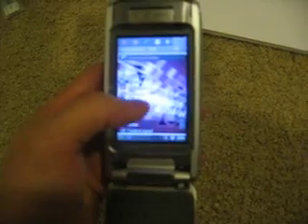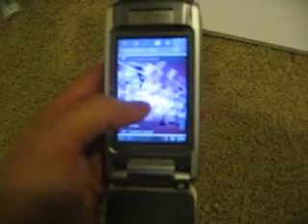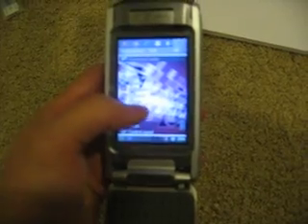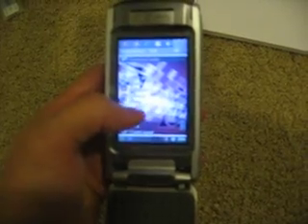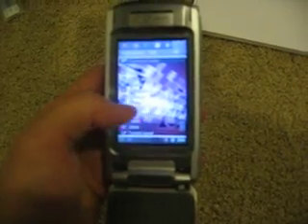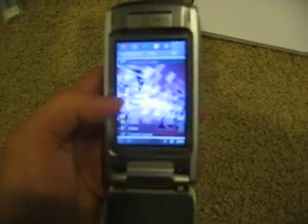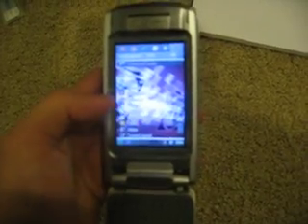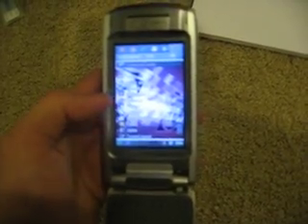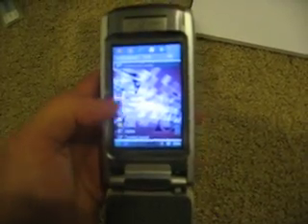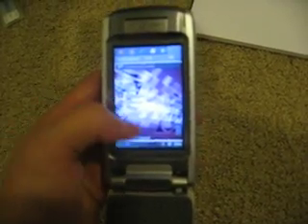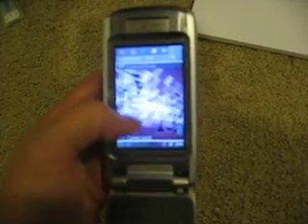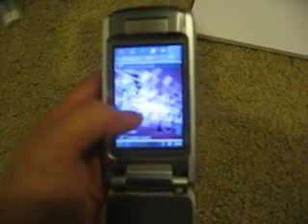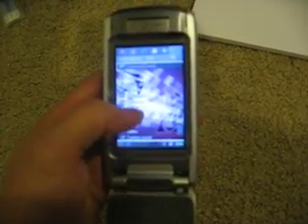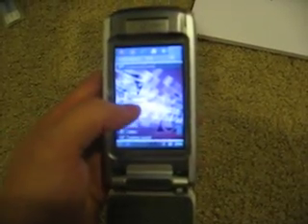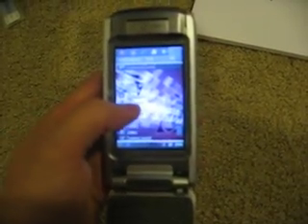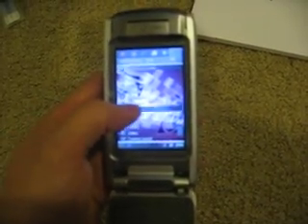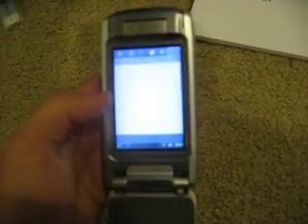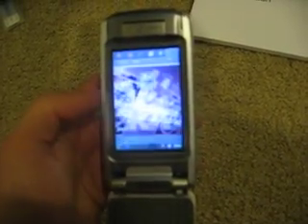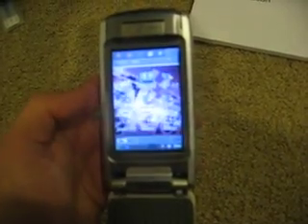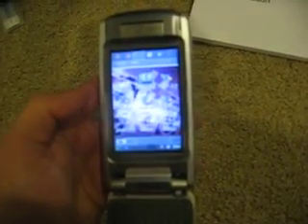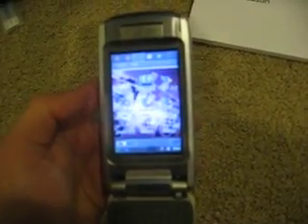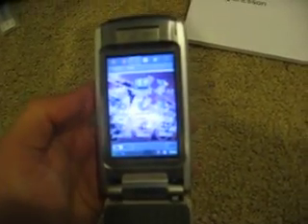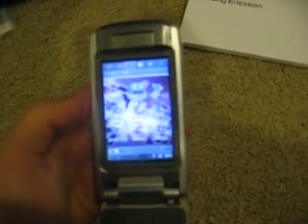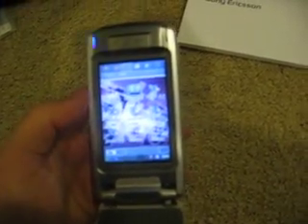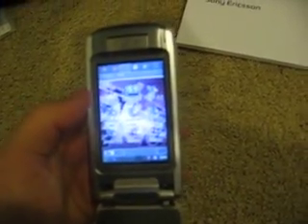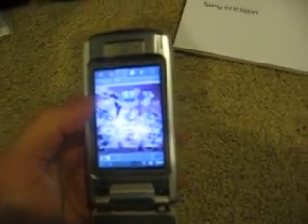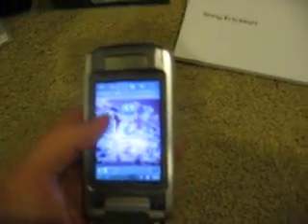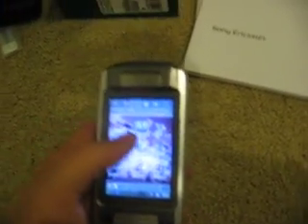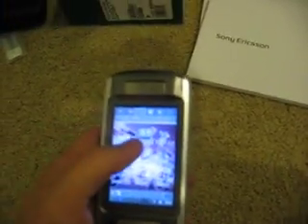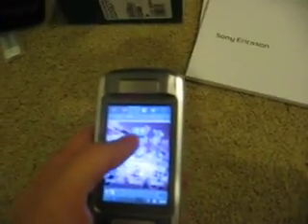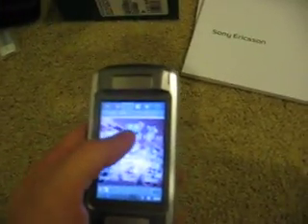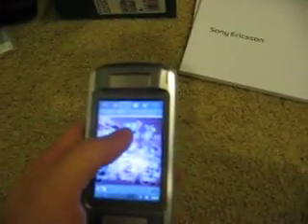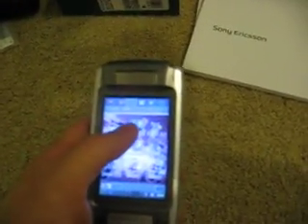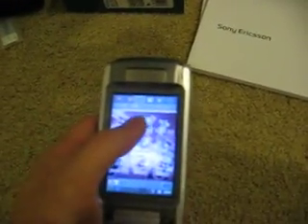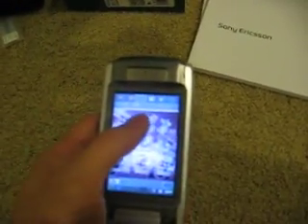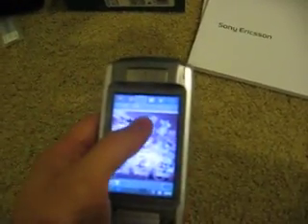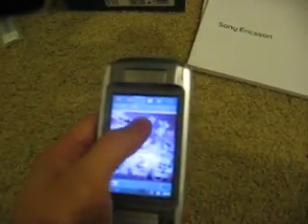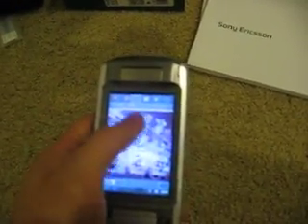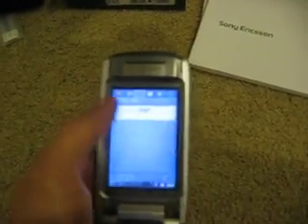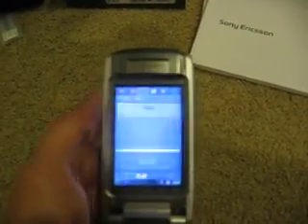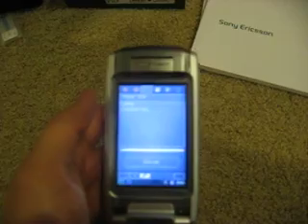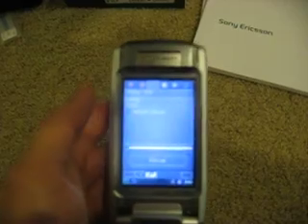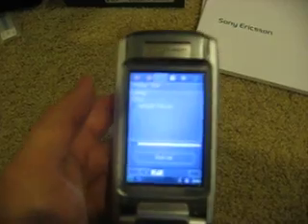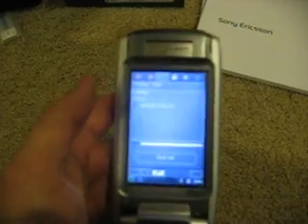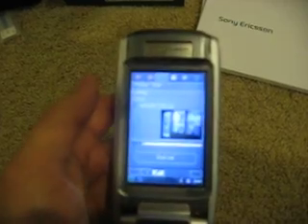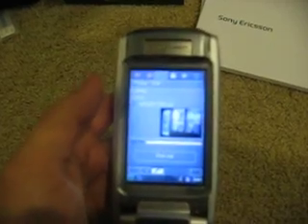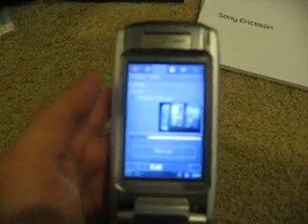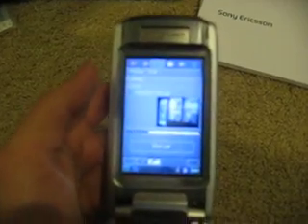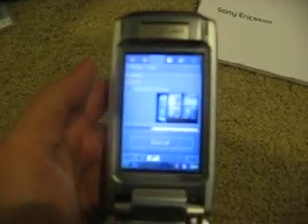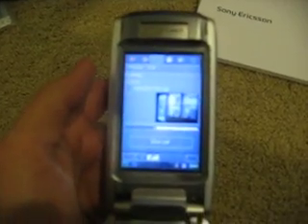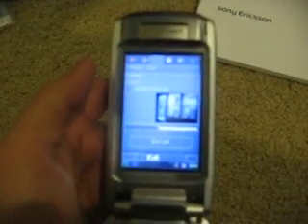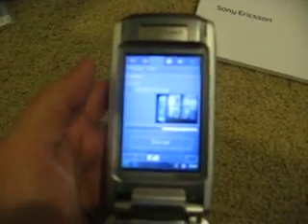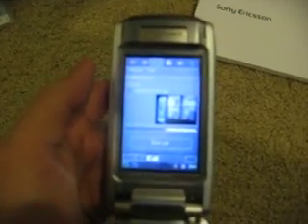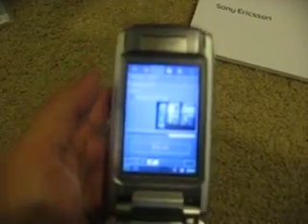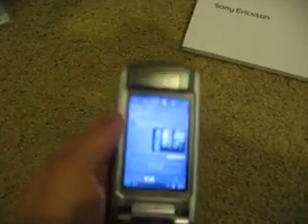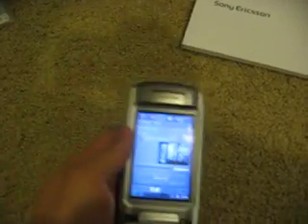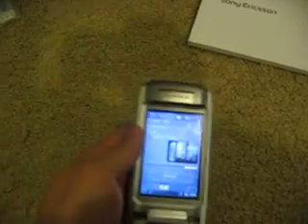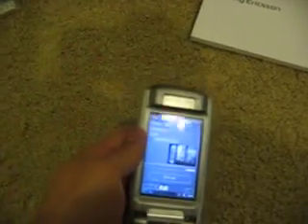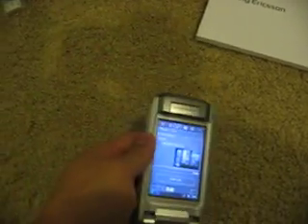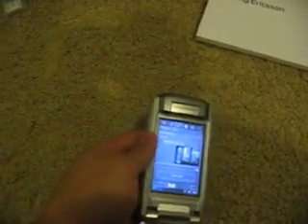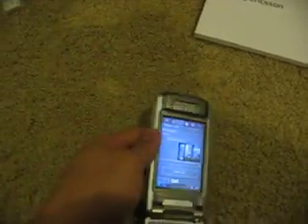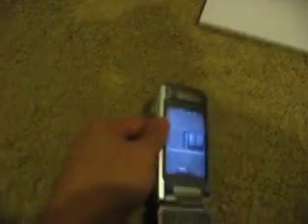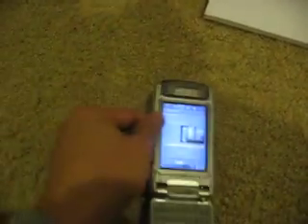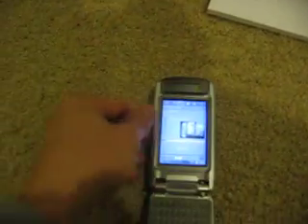It has great touch screen features, and you can see it's very user friendly. Right now I'm going to be calling my house.